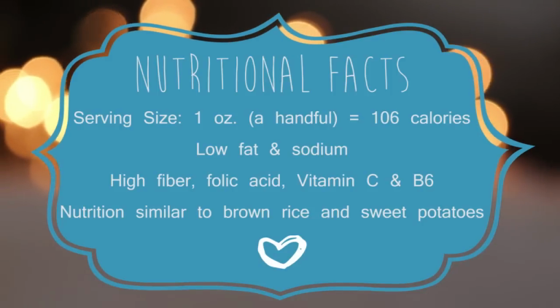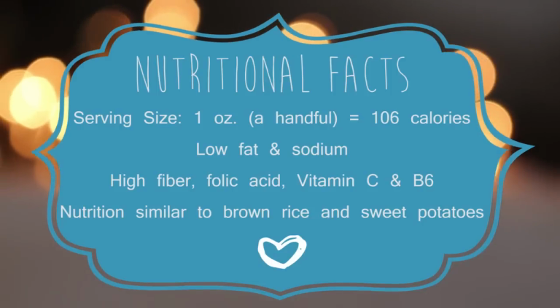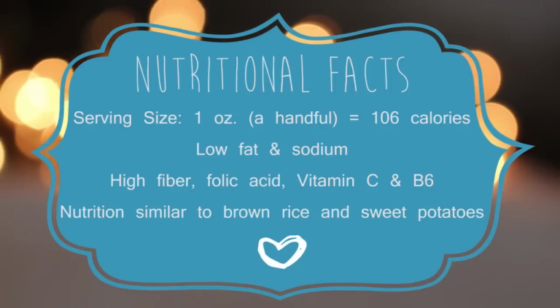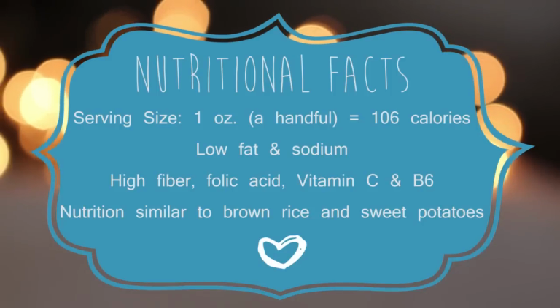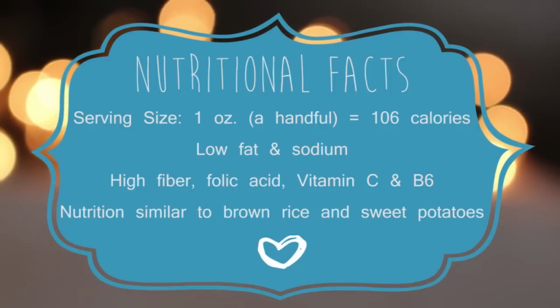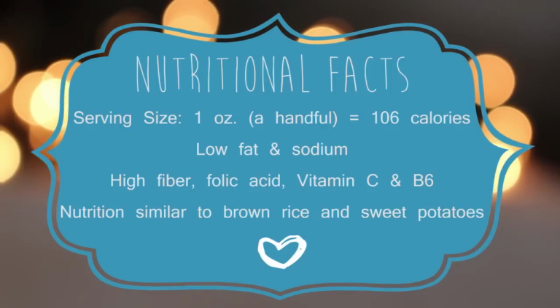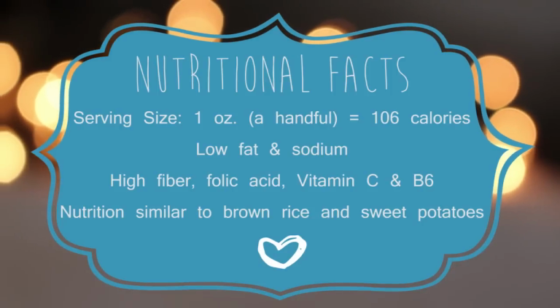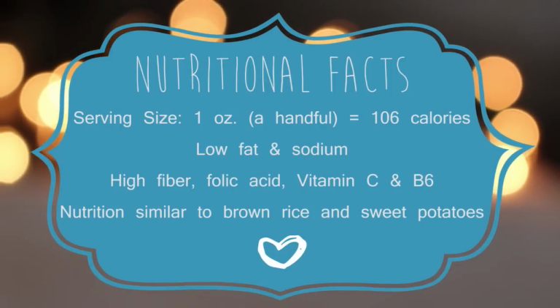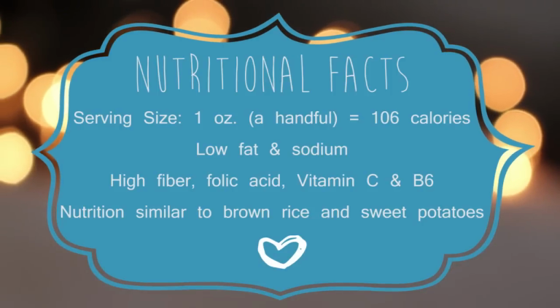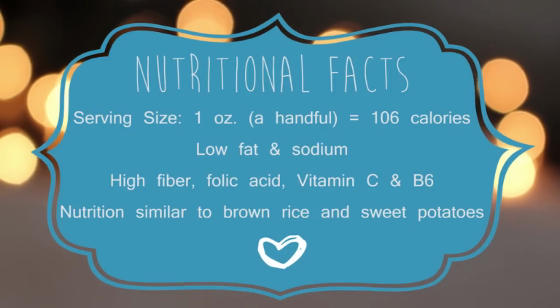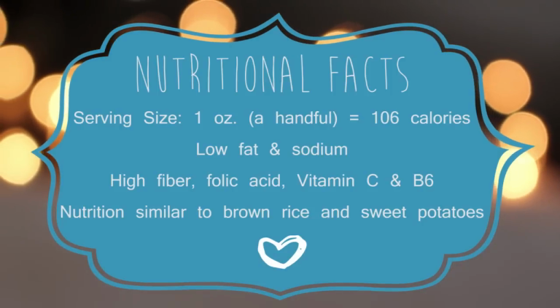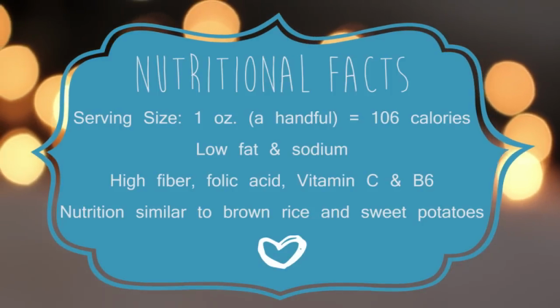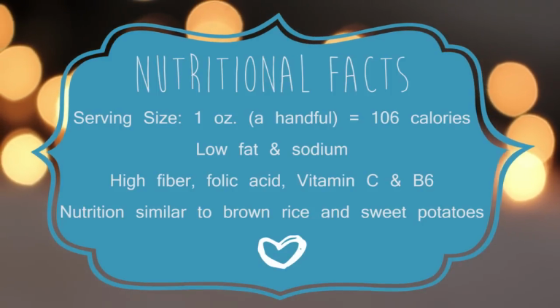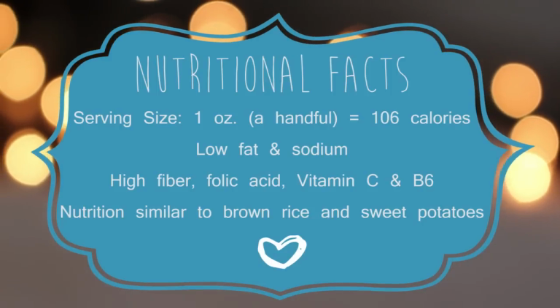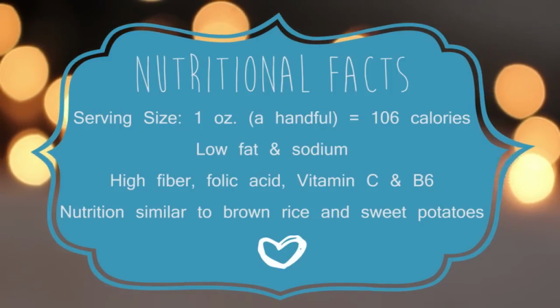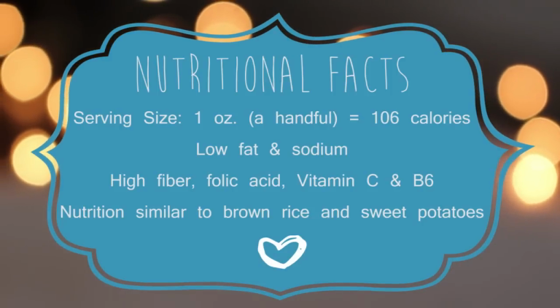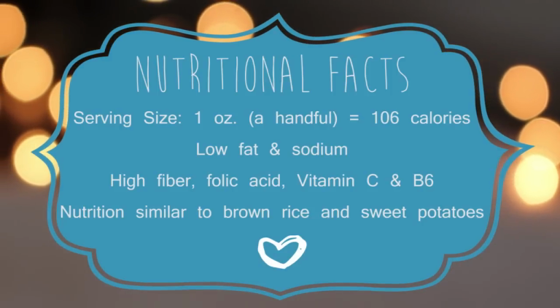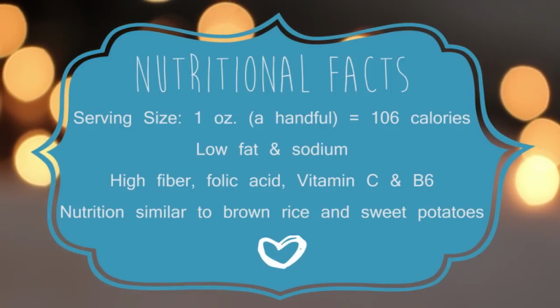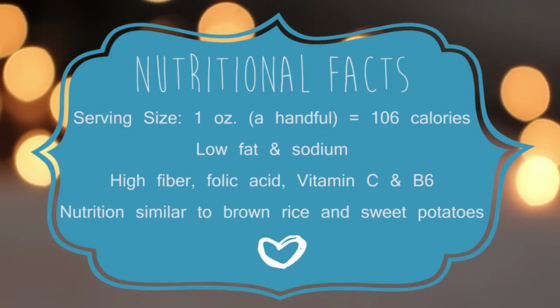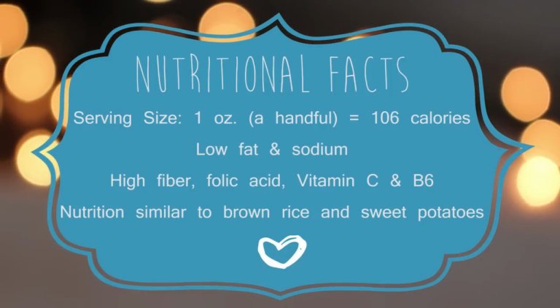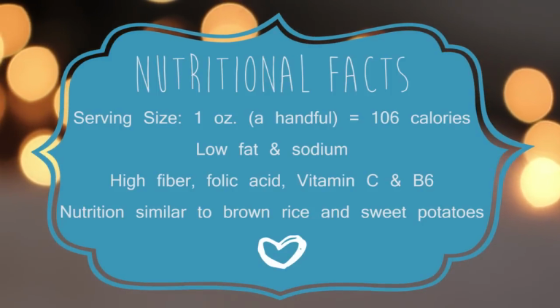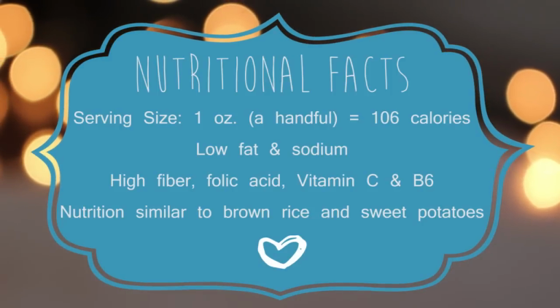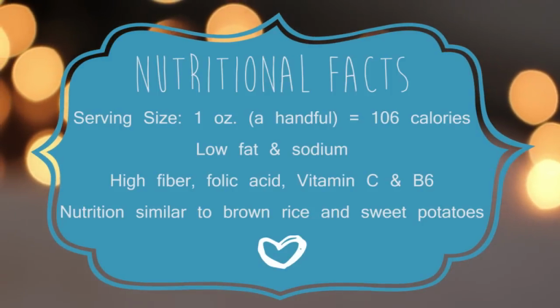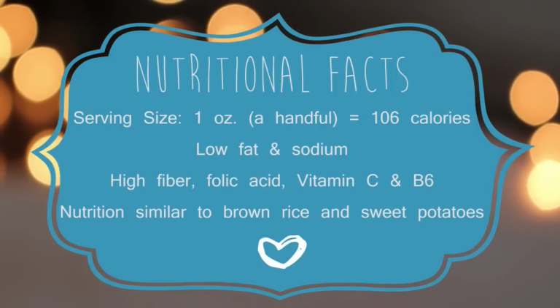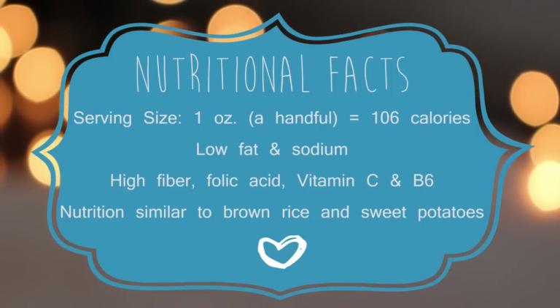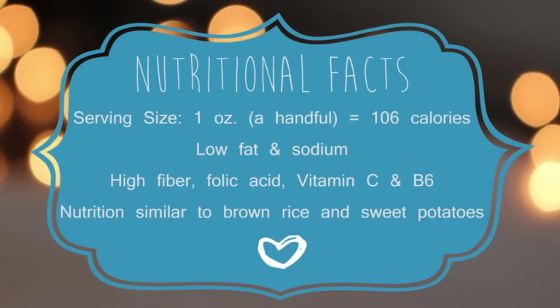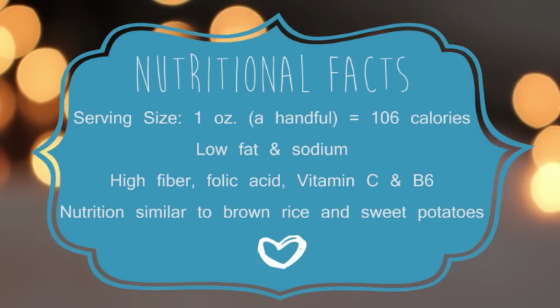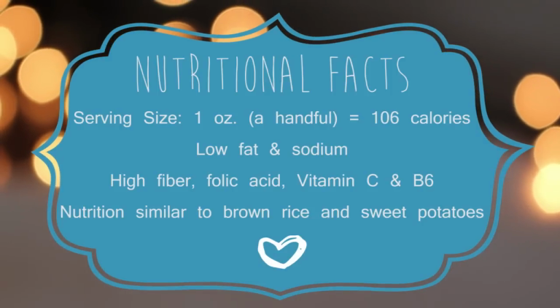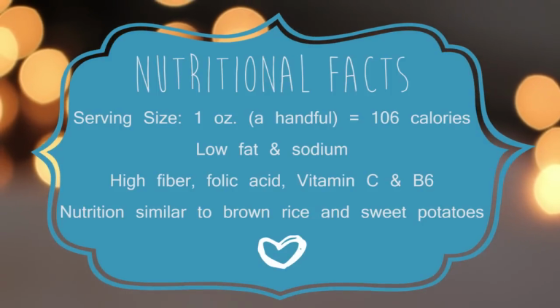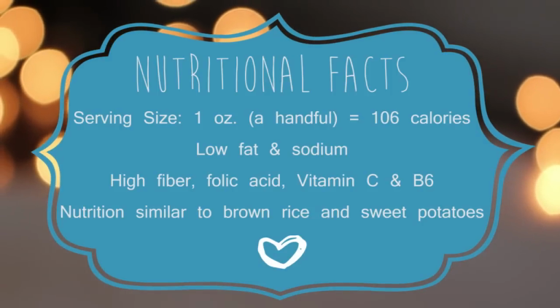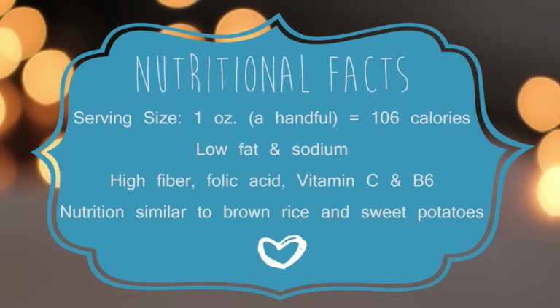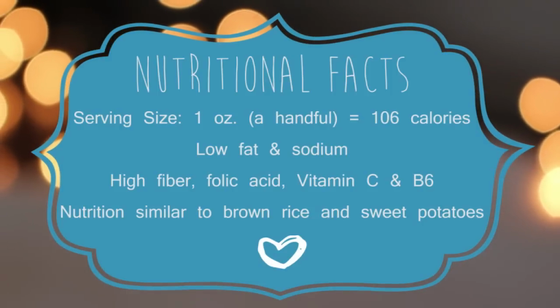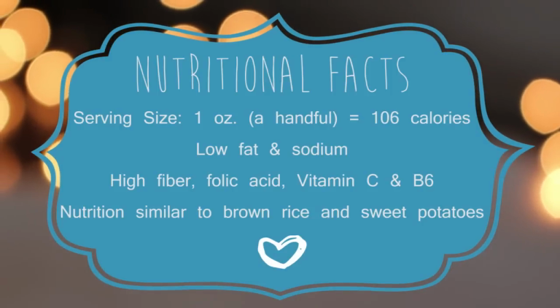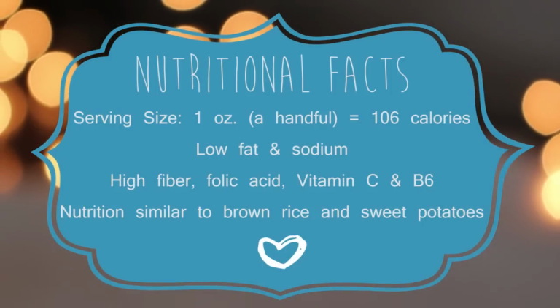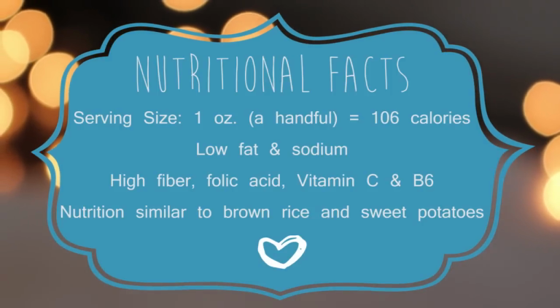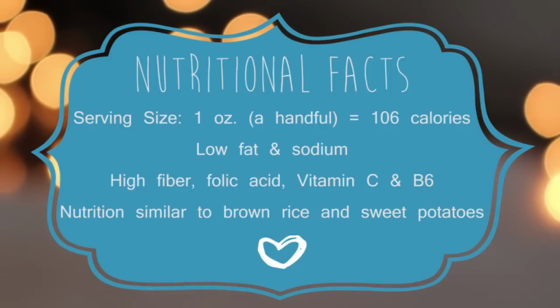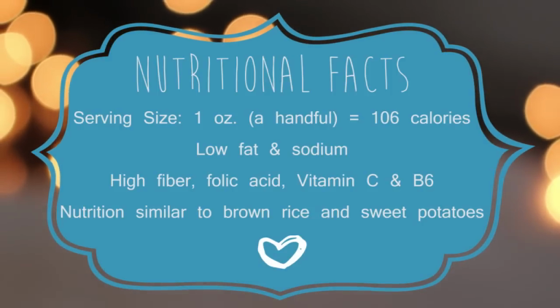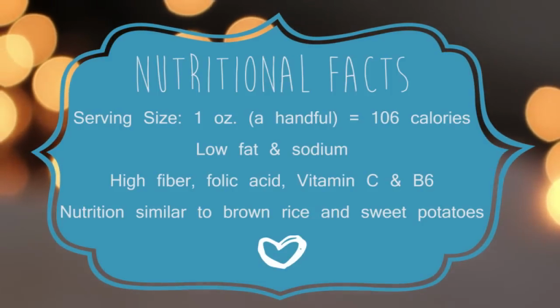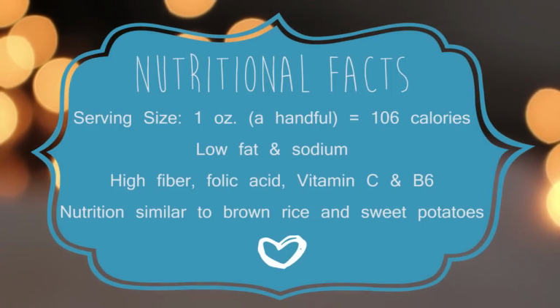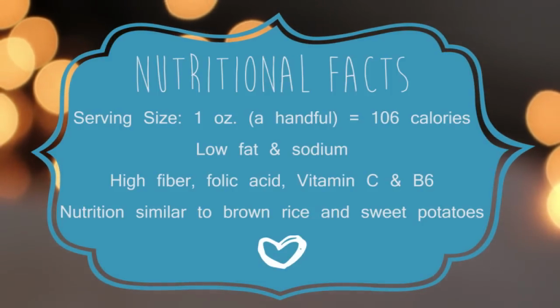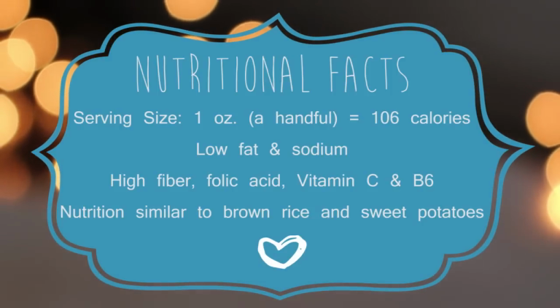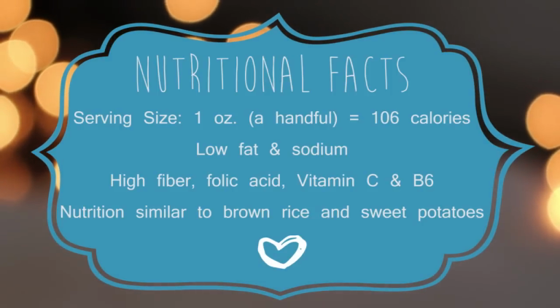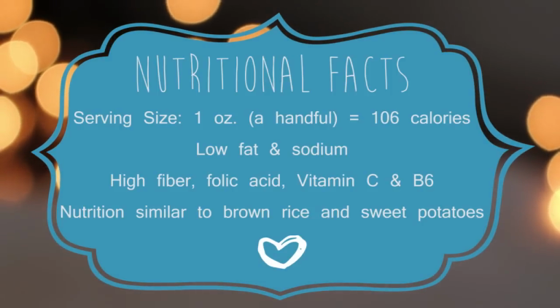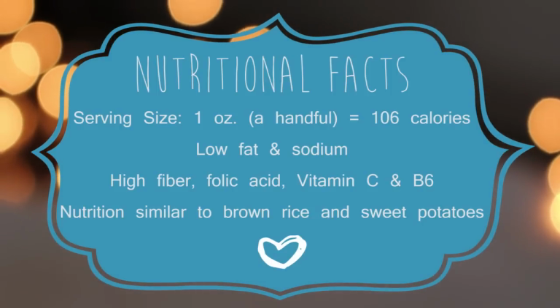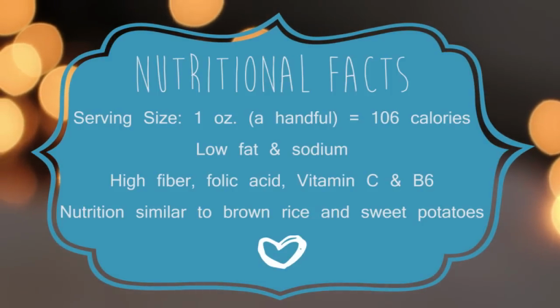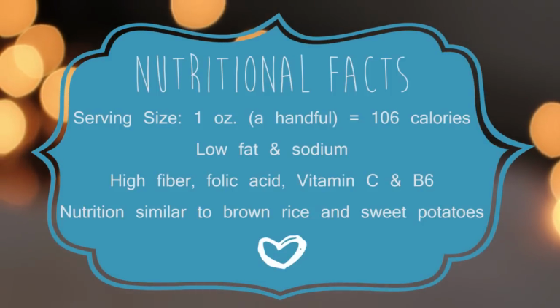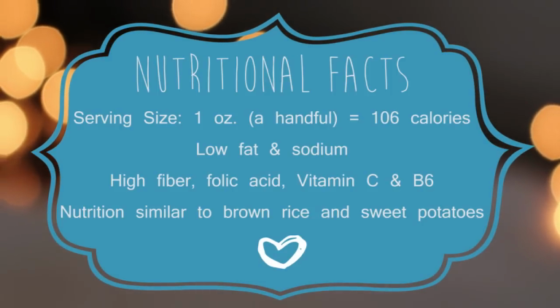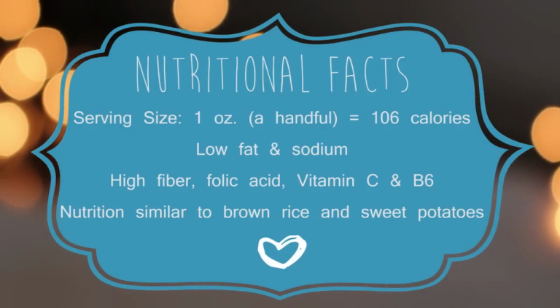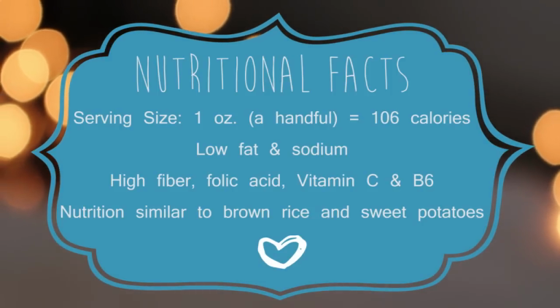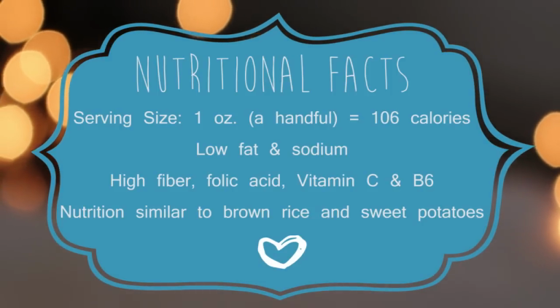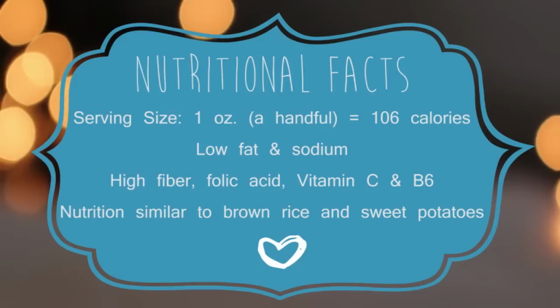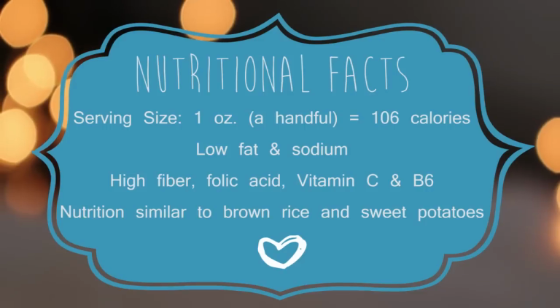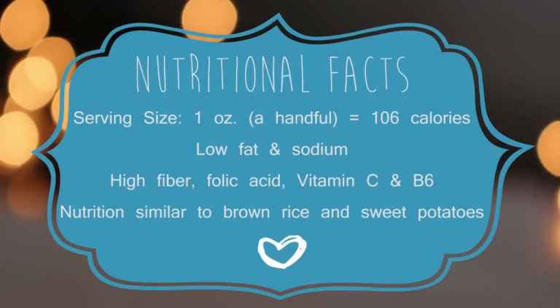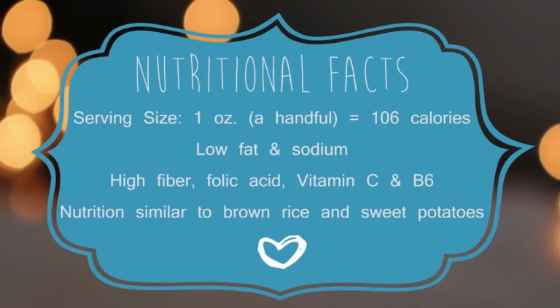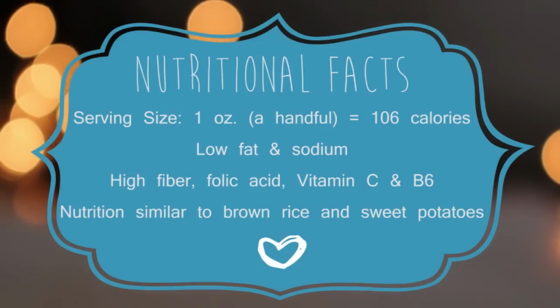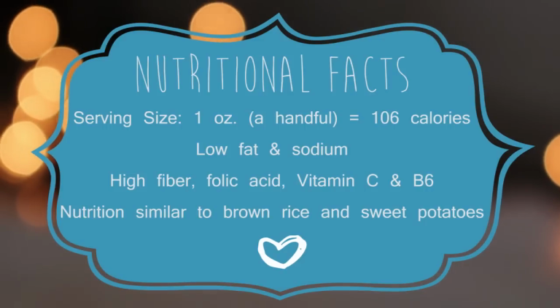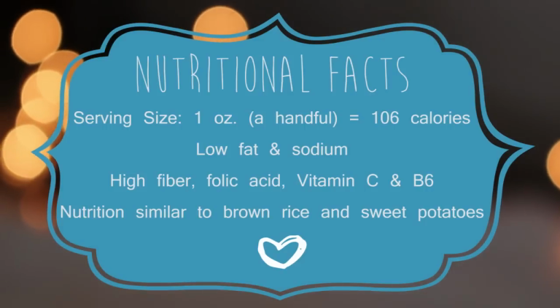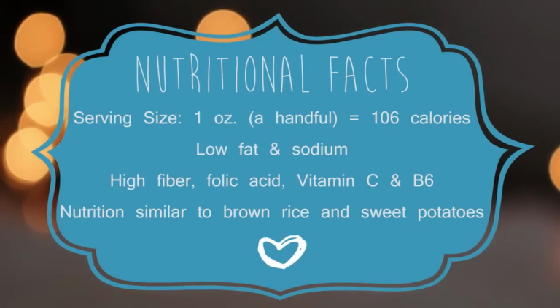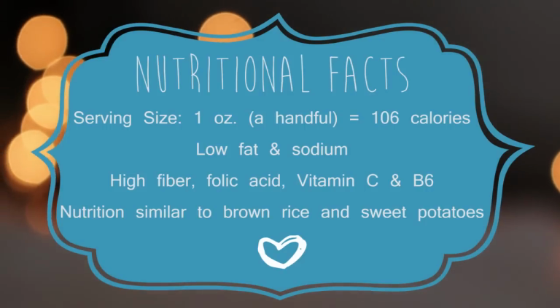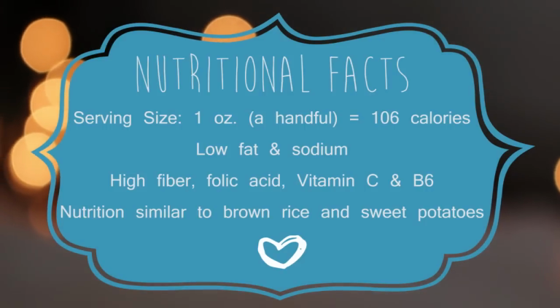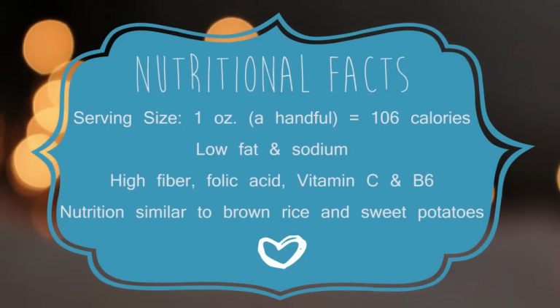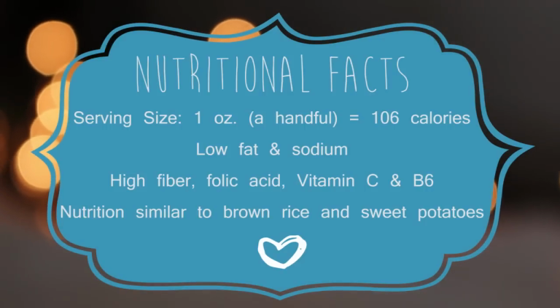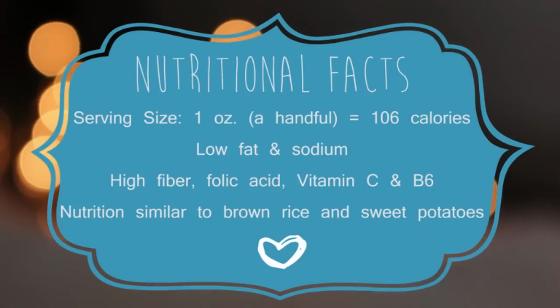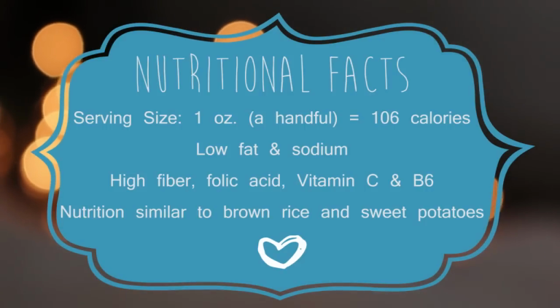Chestnuts are actually very healthy nuts. They're low in fat and sodium, and they have a nutritional value similar to that of brown rice and sweet potatoes.